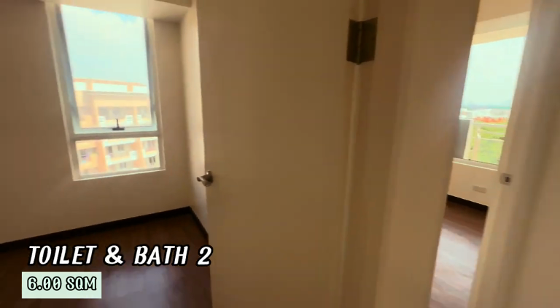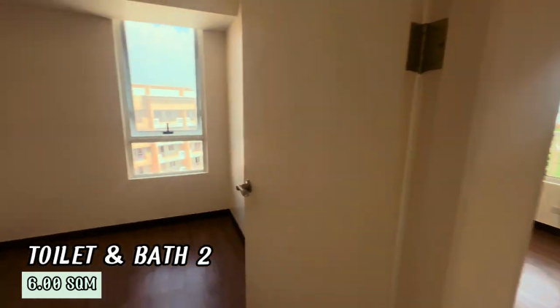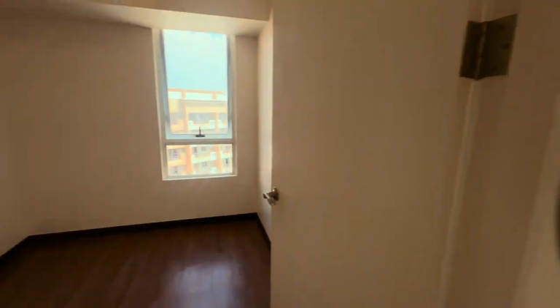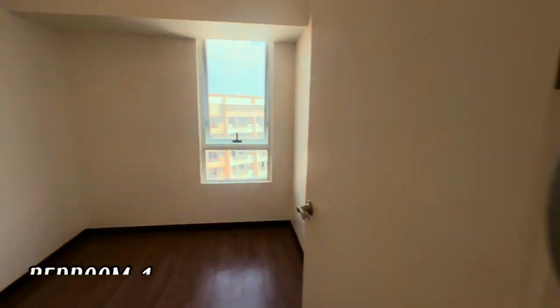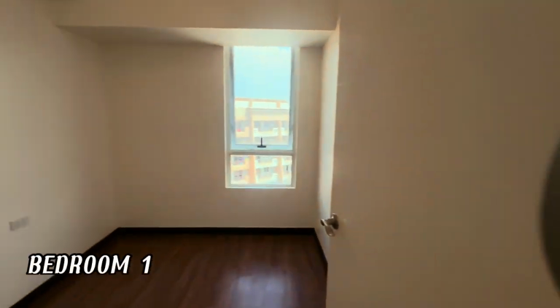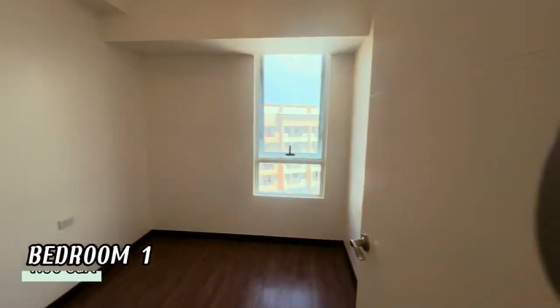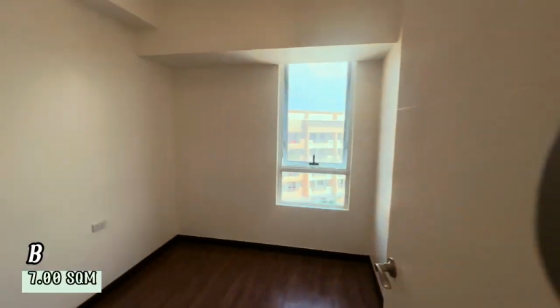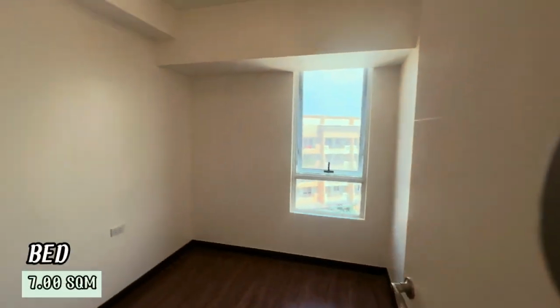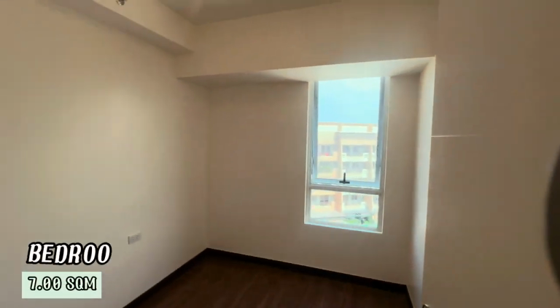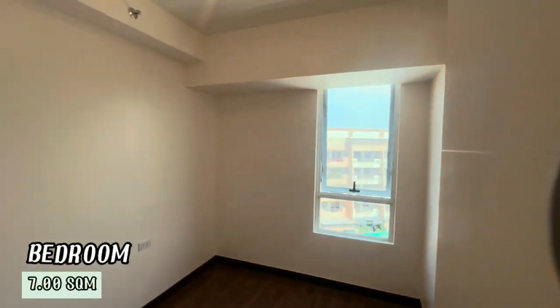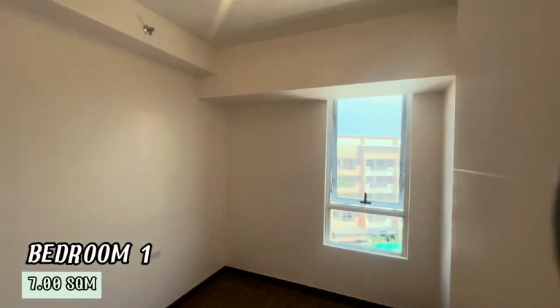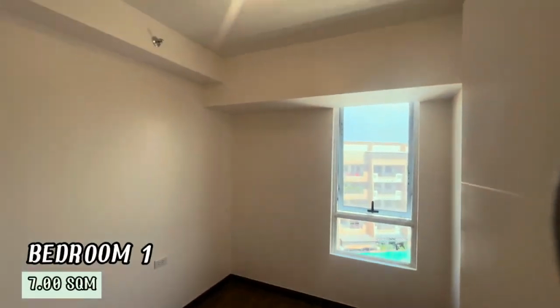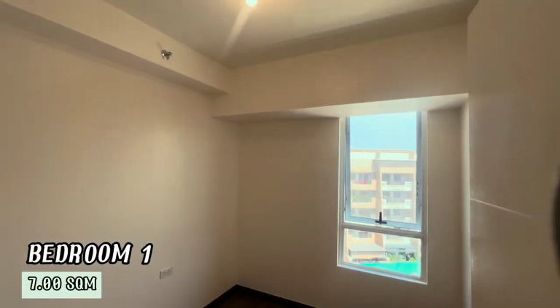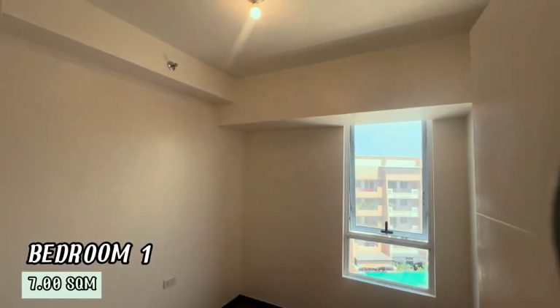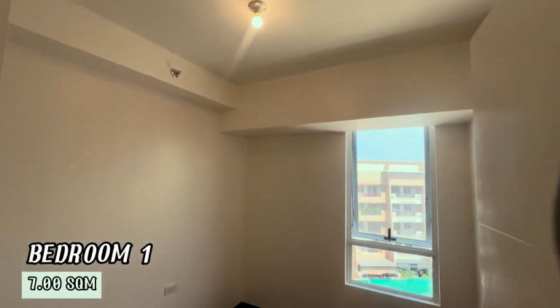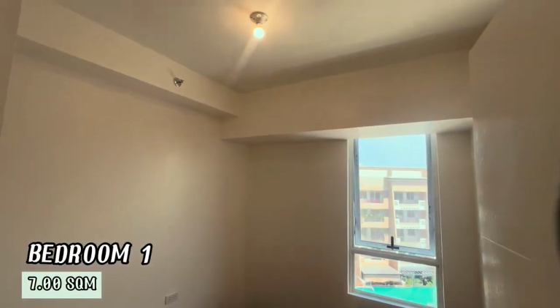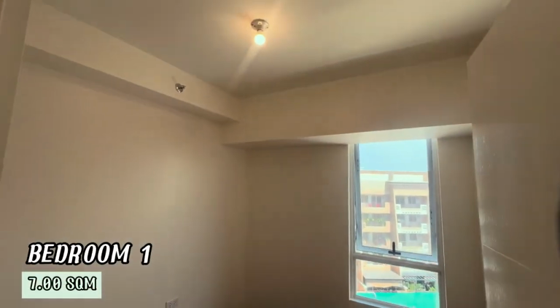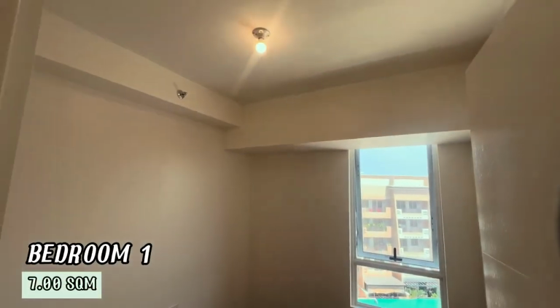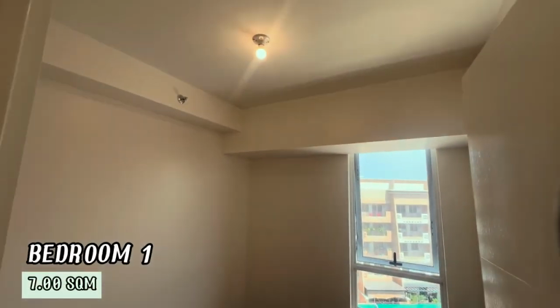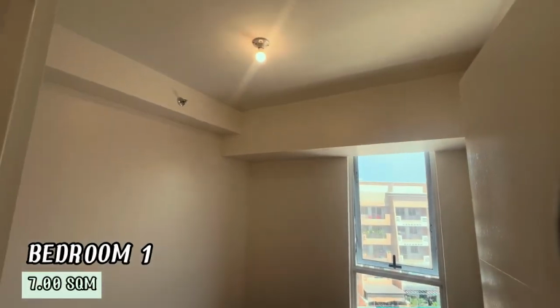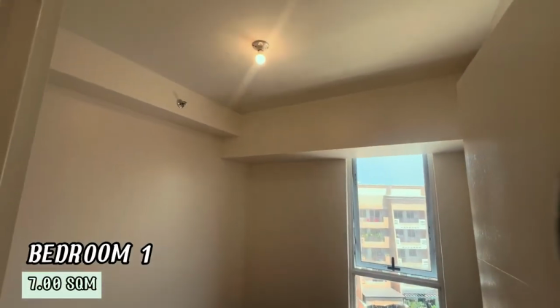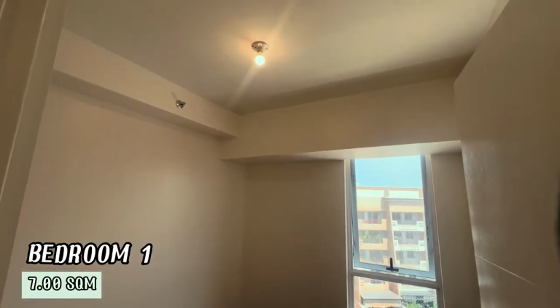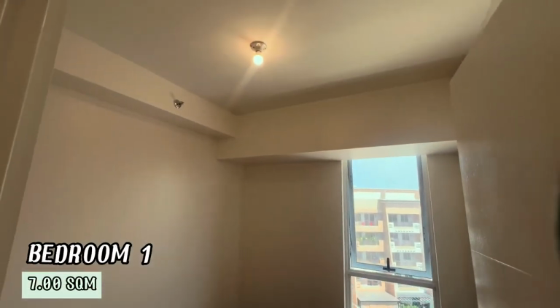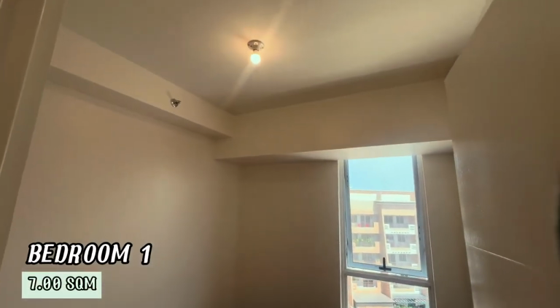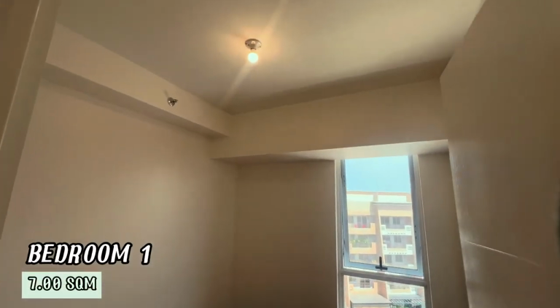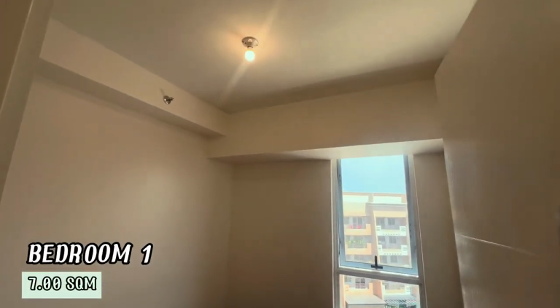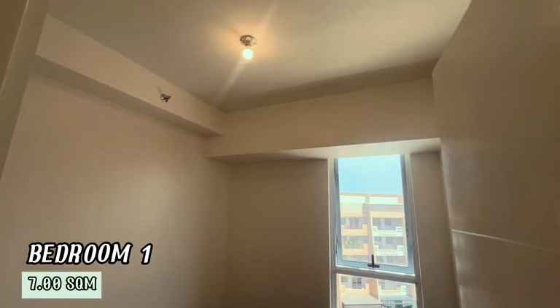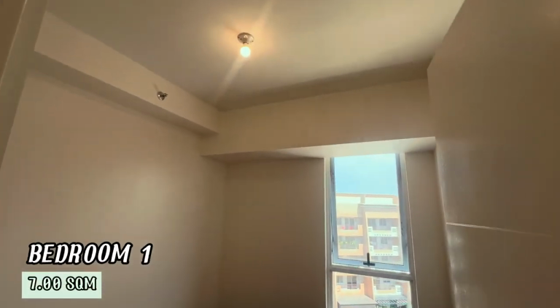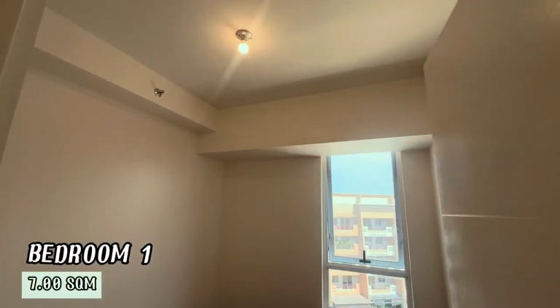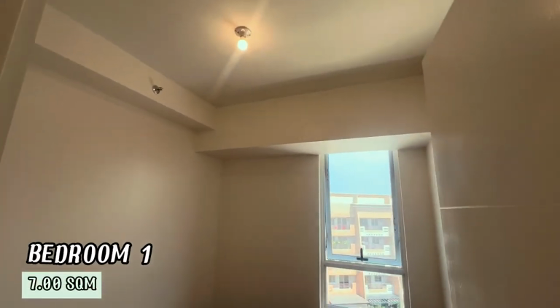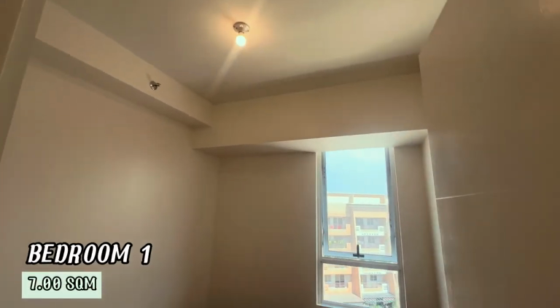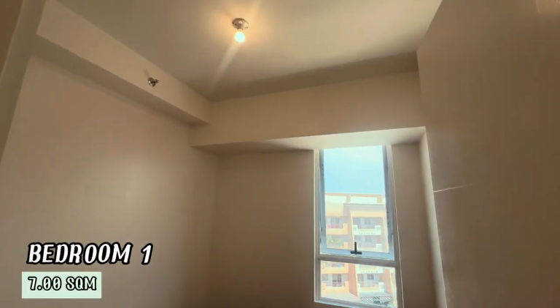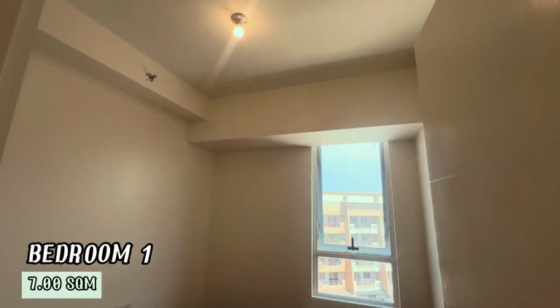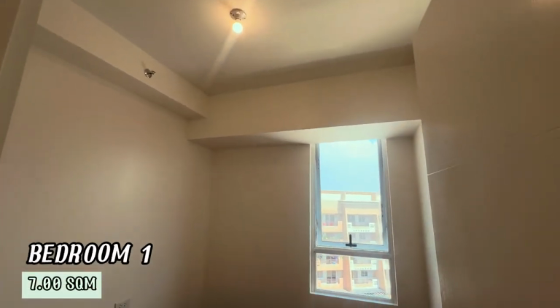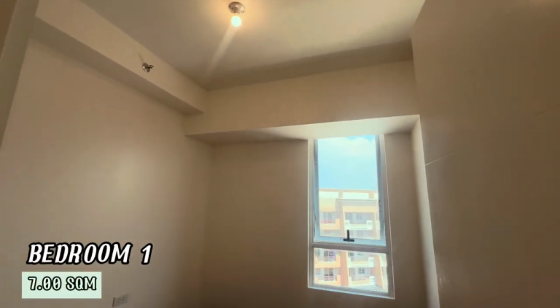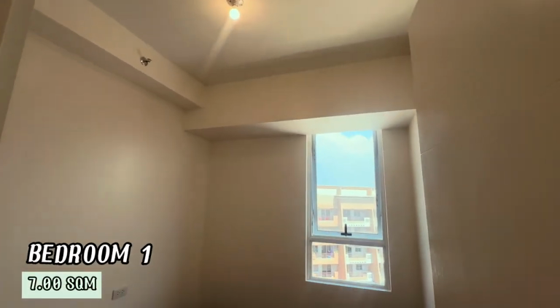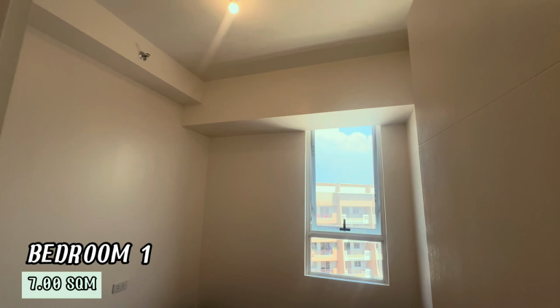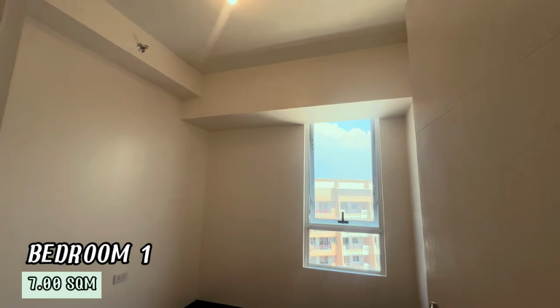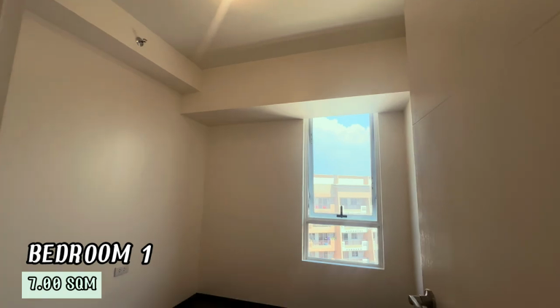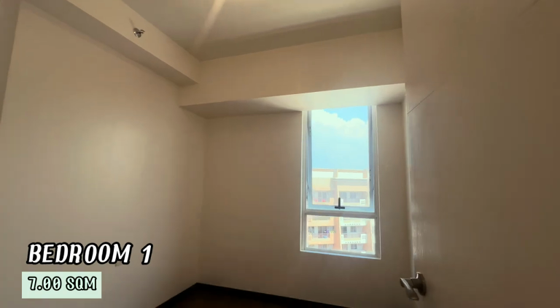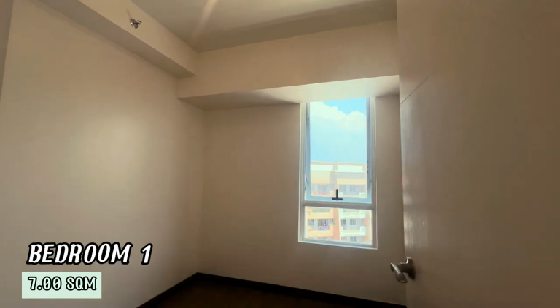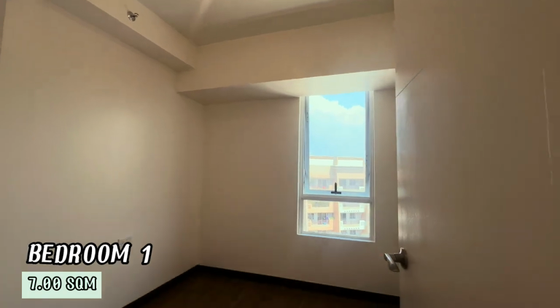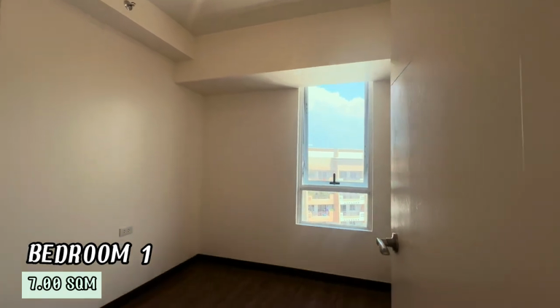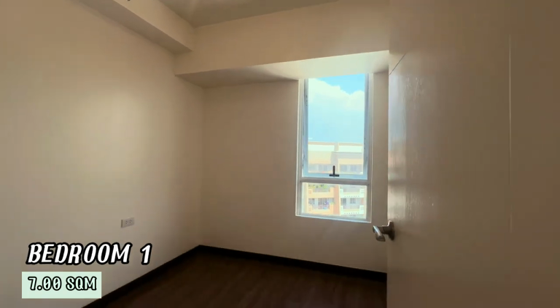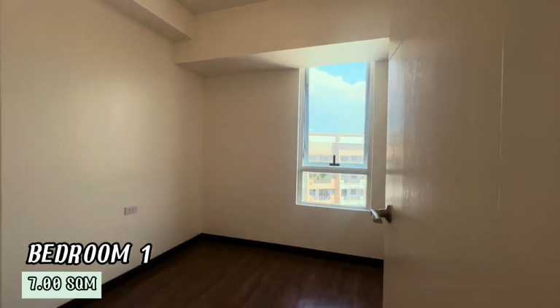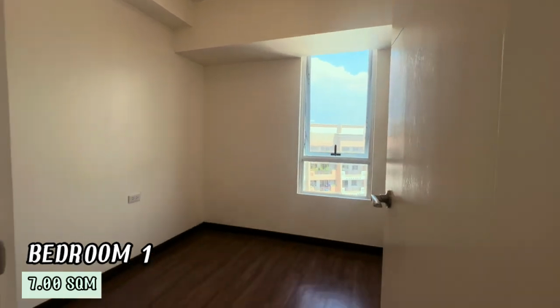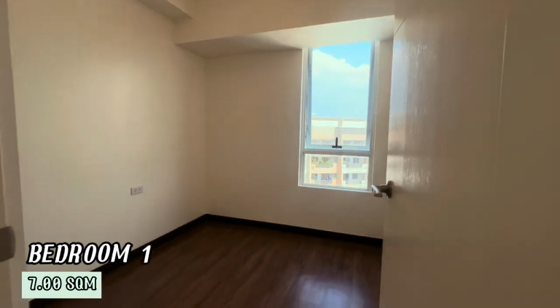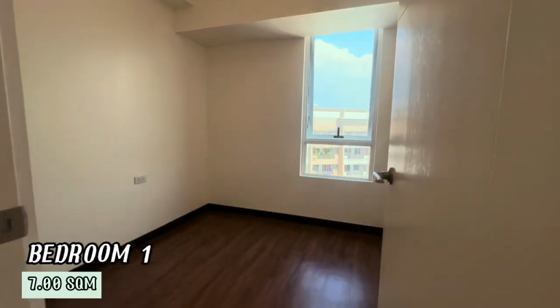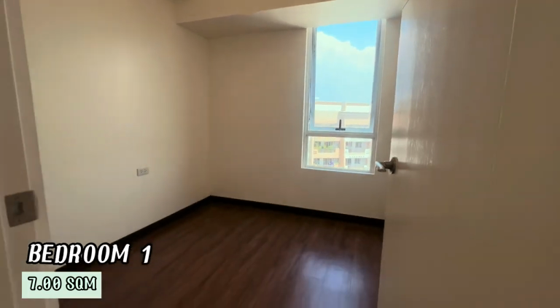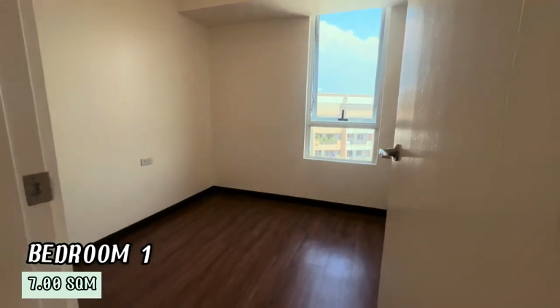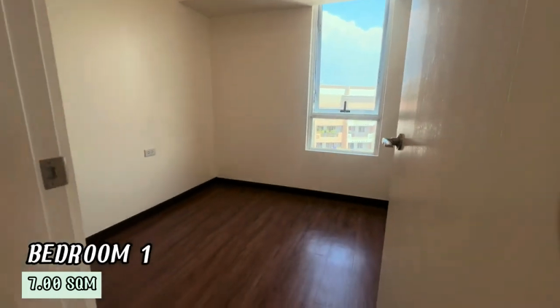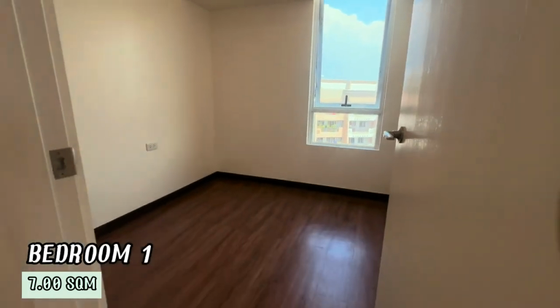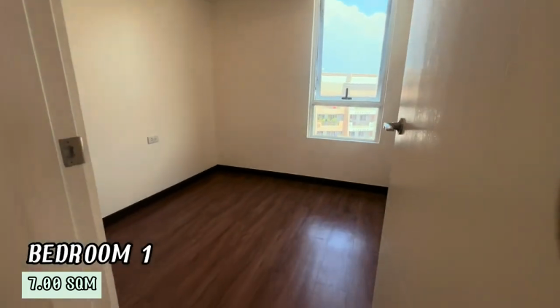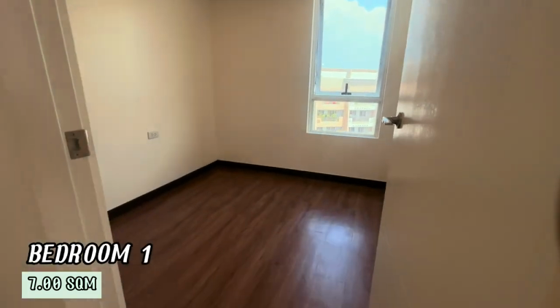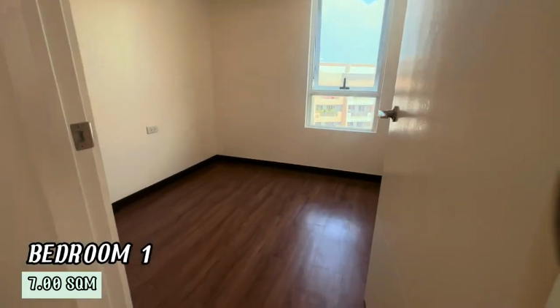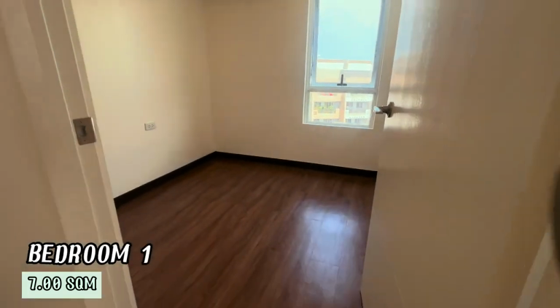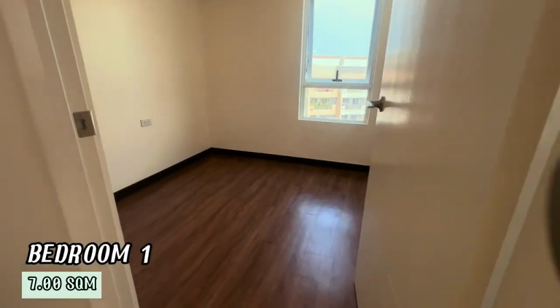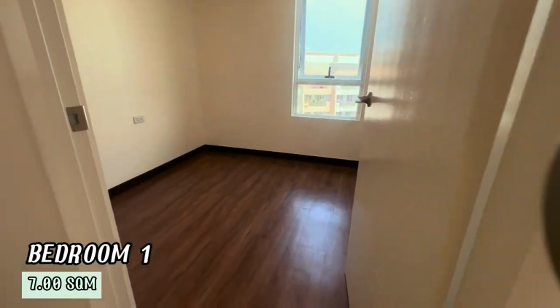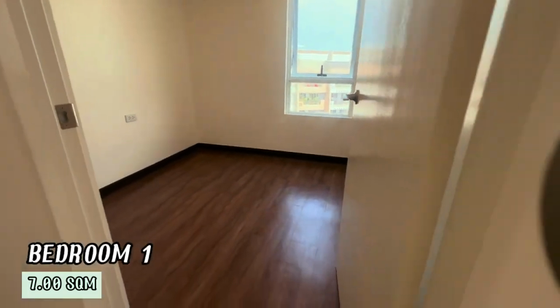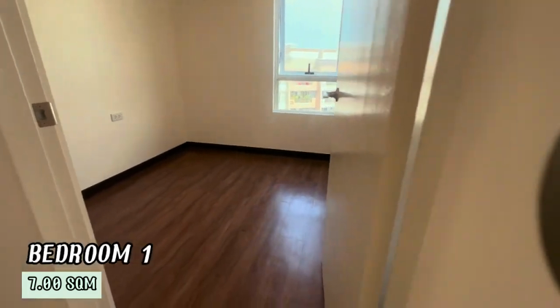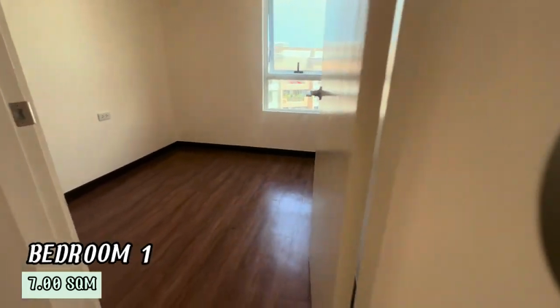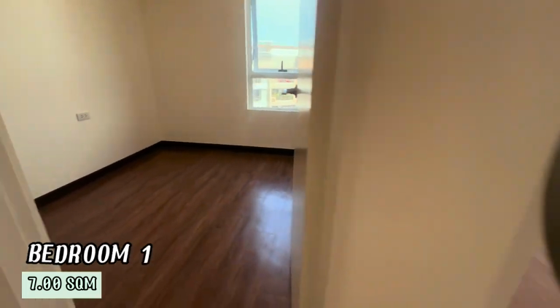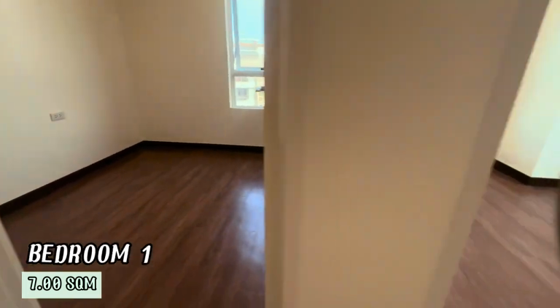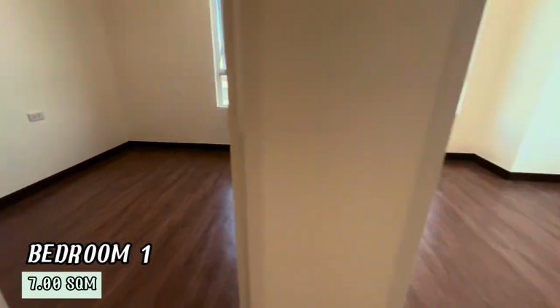Now, we have Bedroom 1 measuring 7 square meters. It is cozy and ideal for a children's room or a home office.